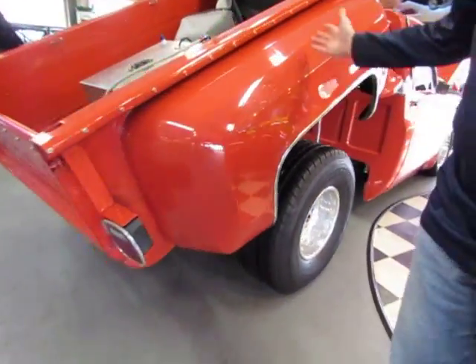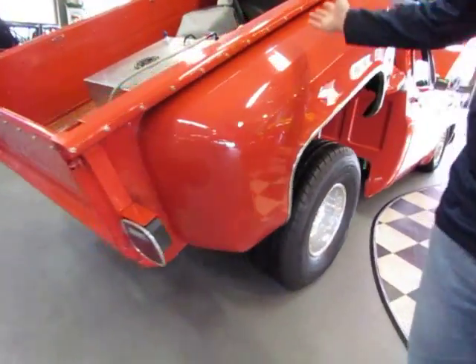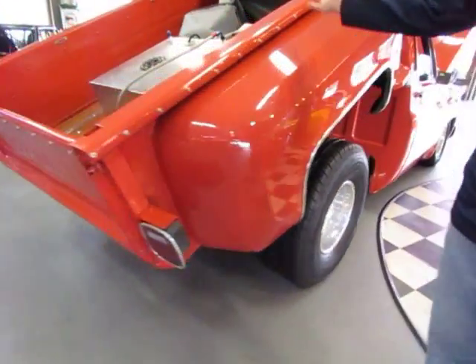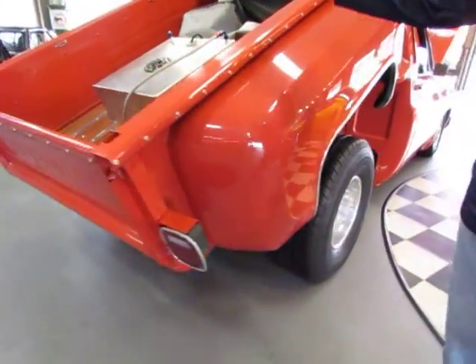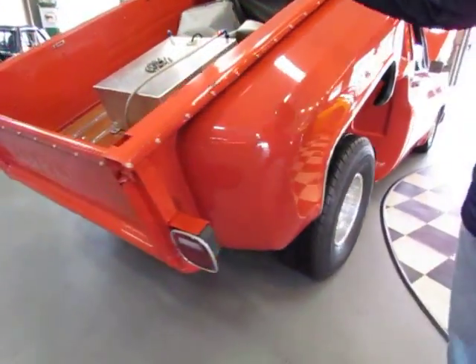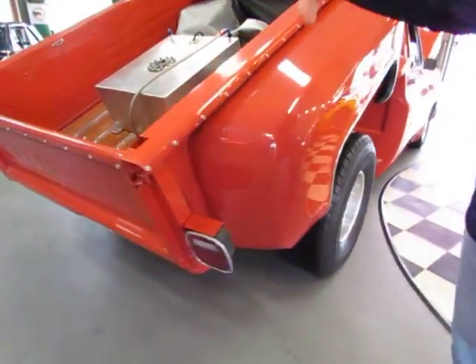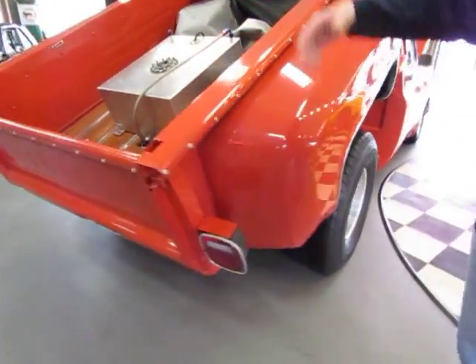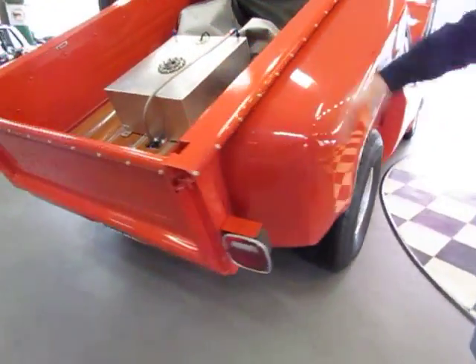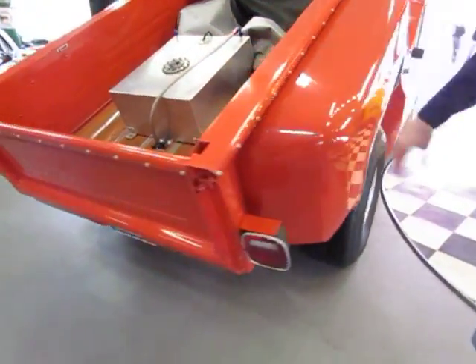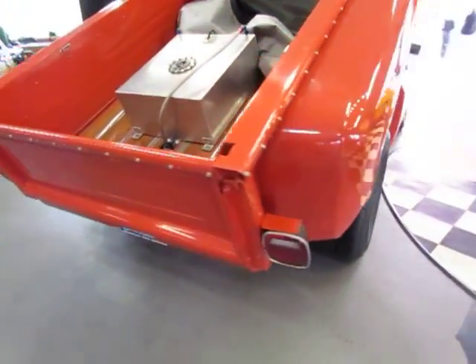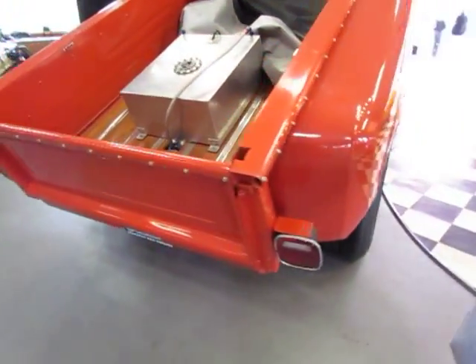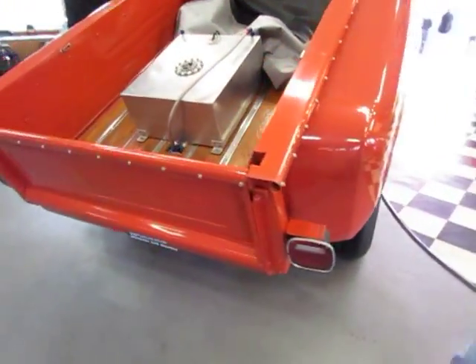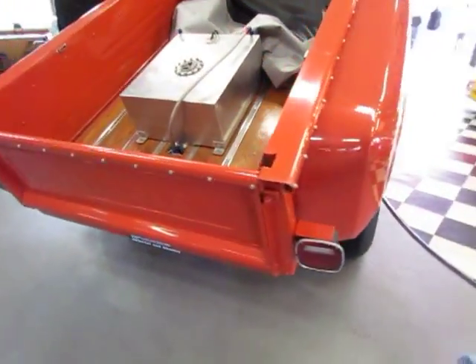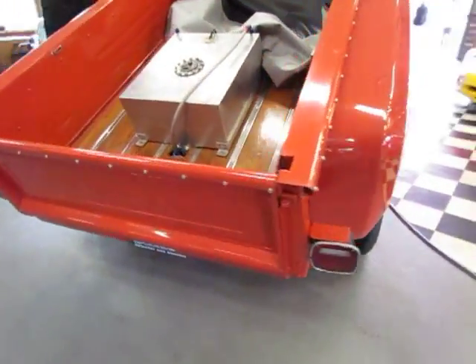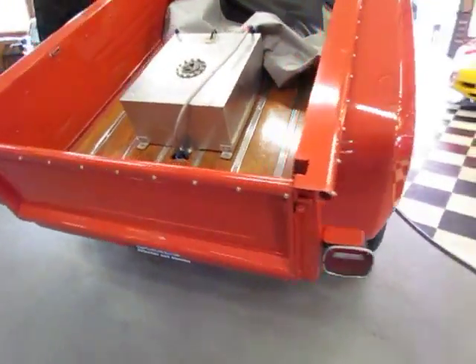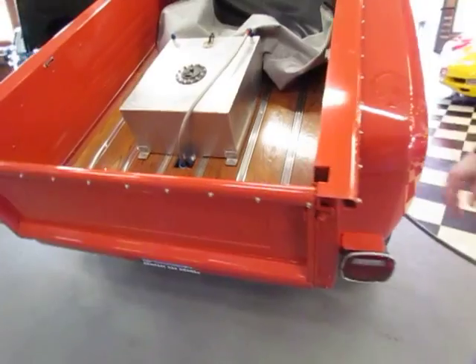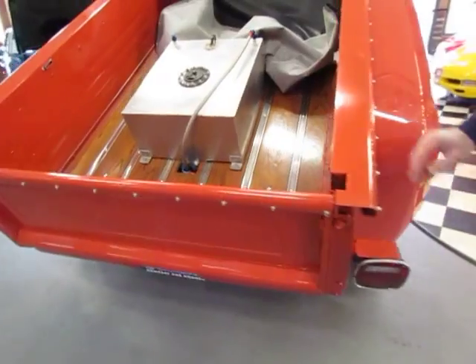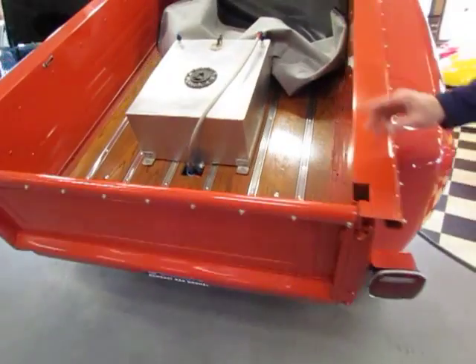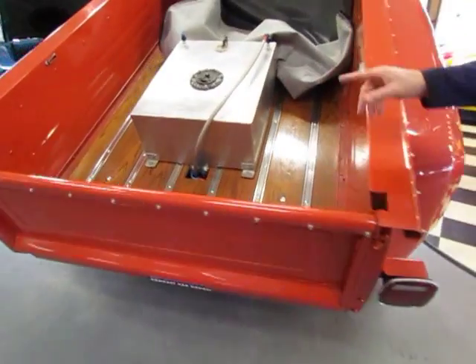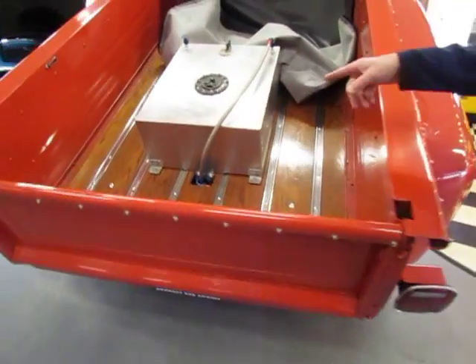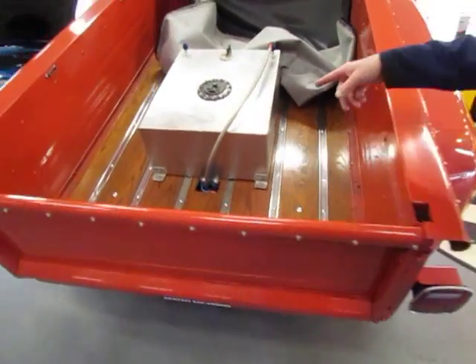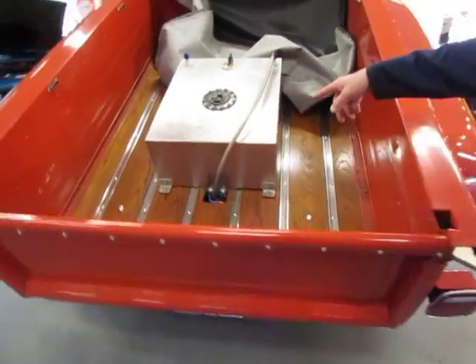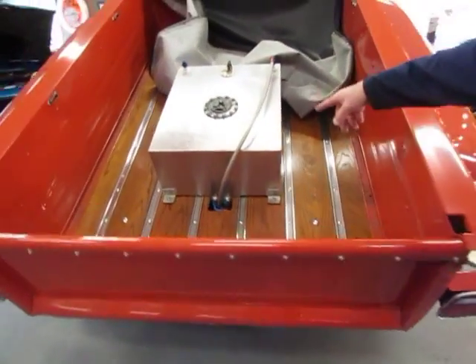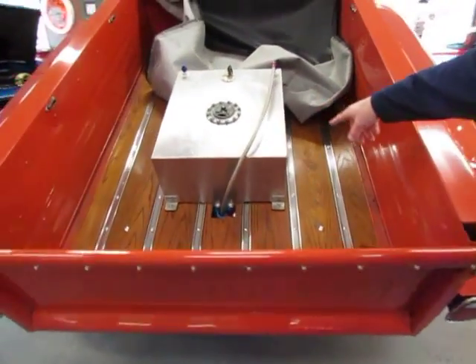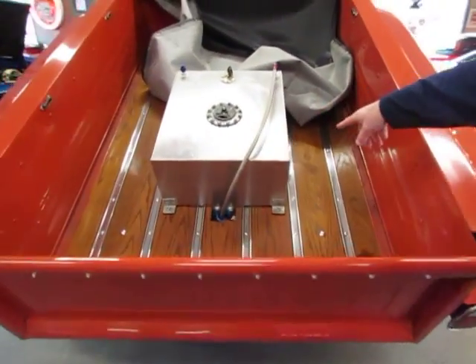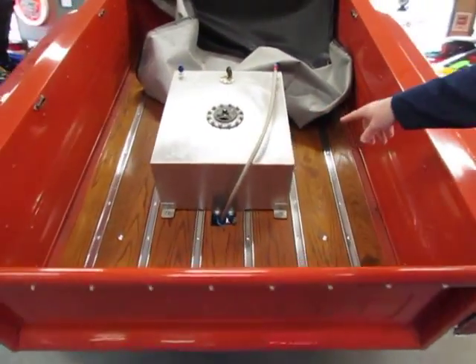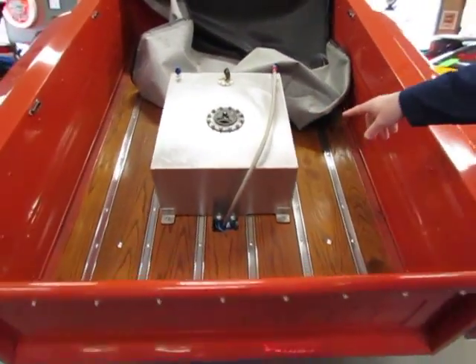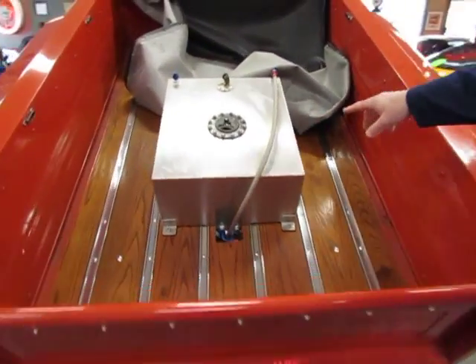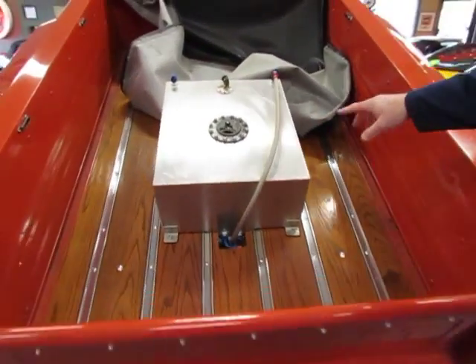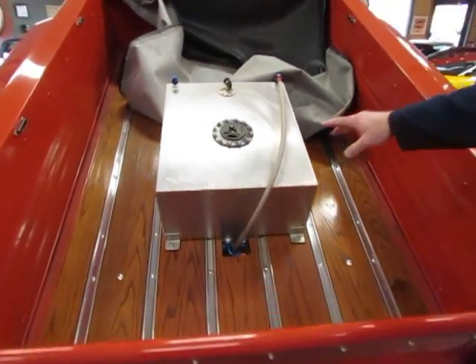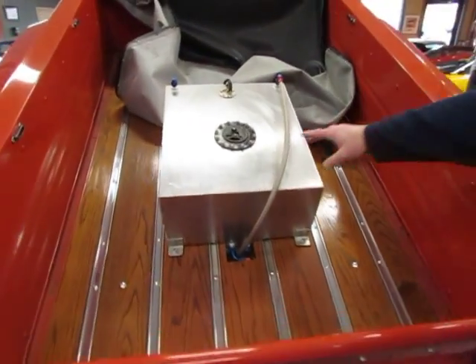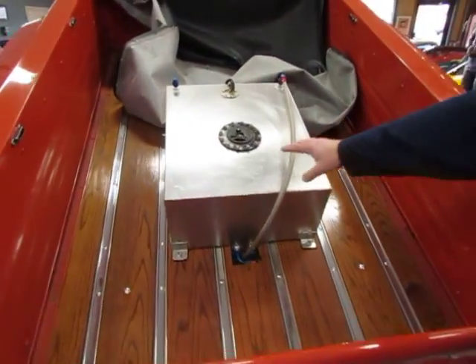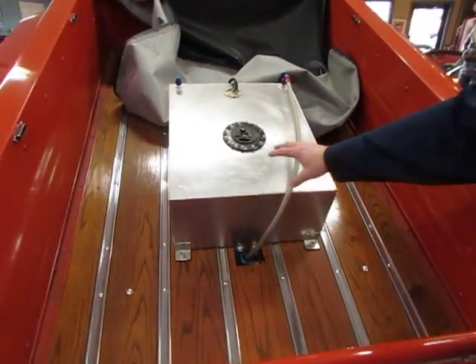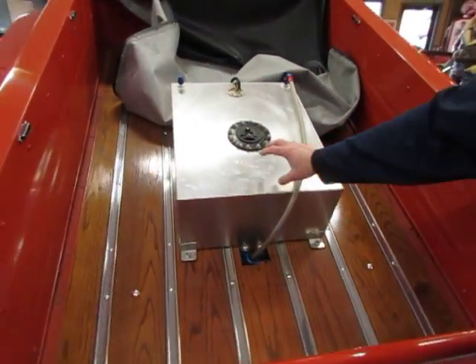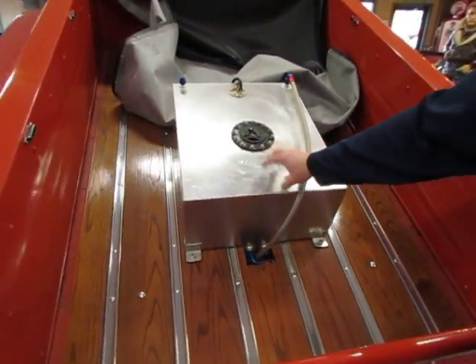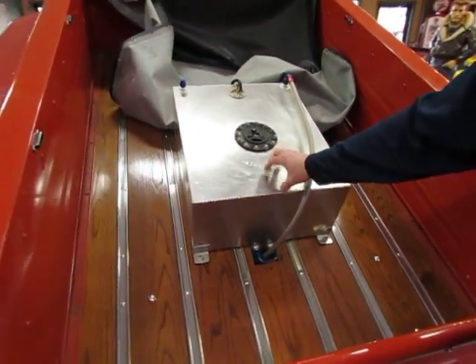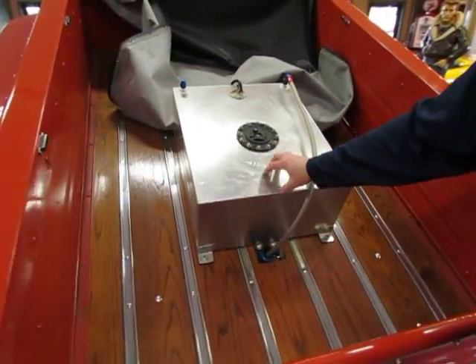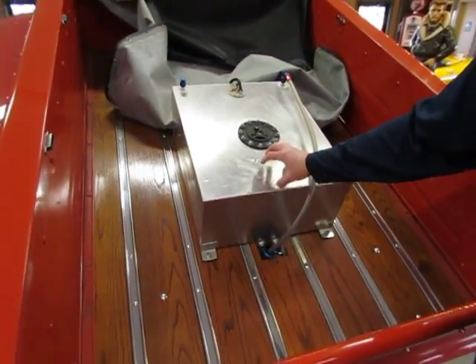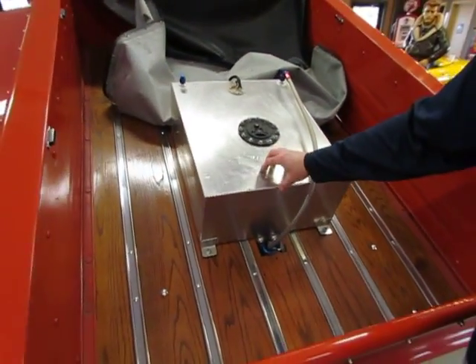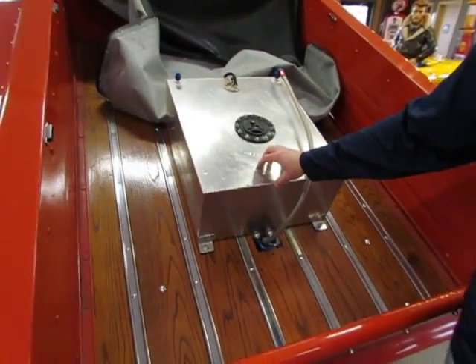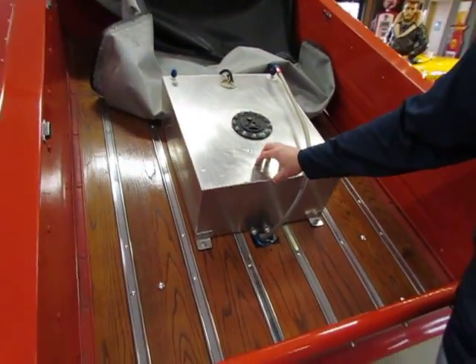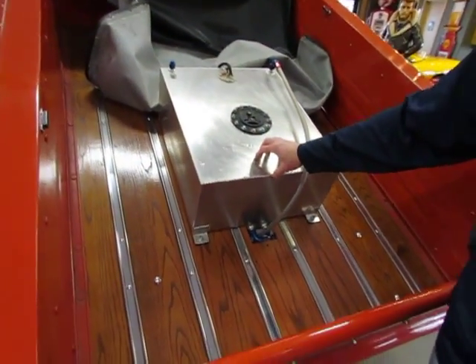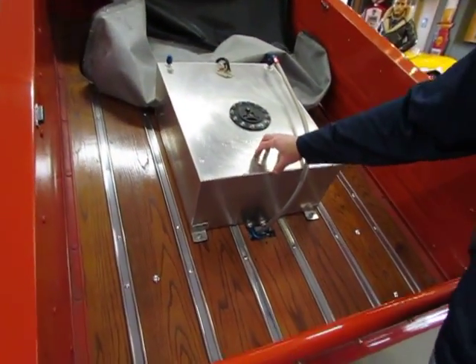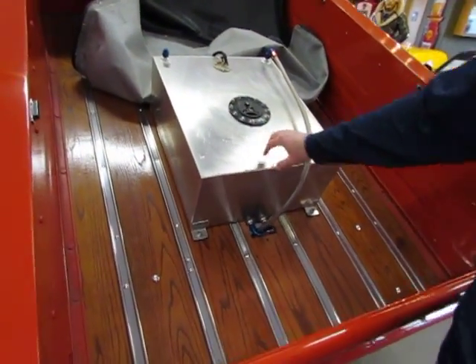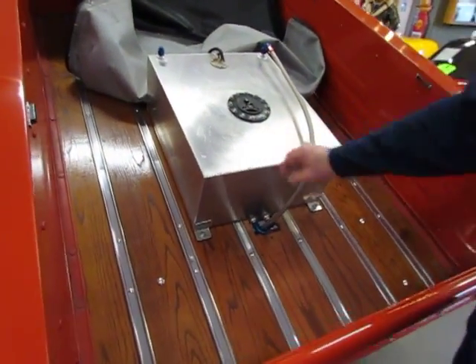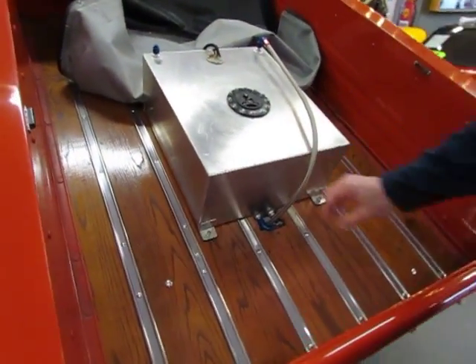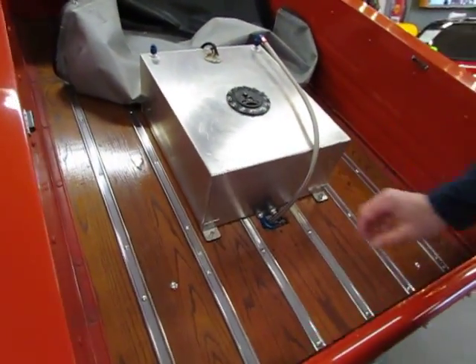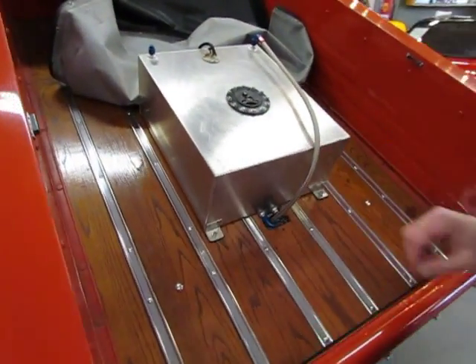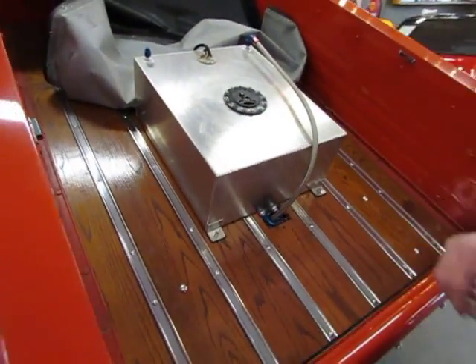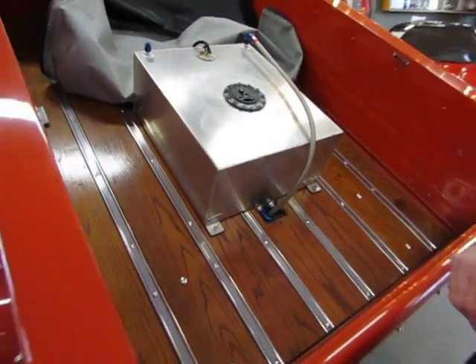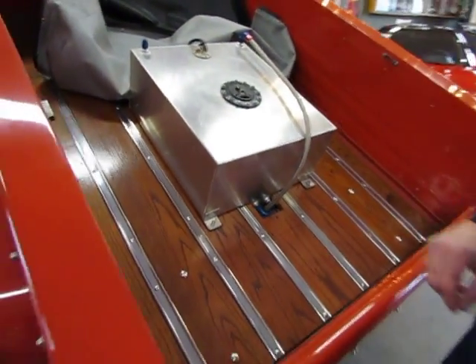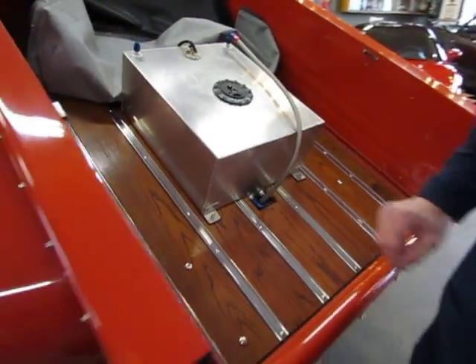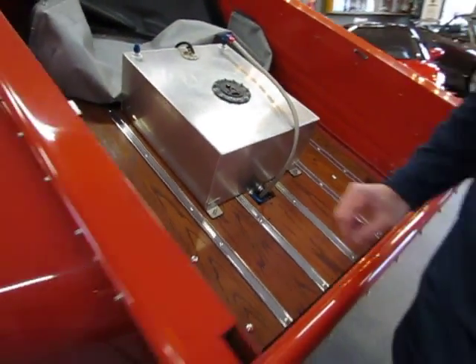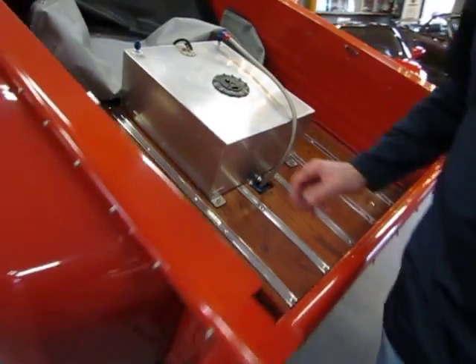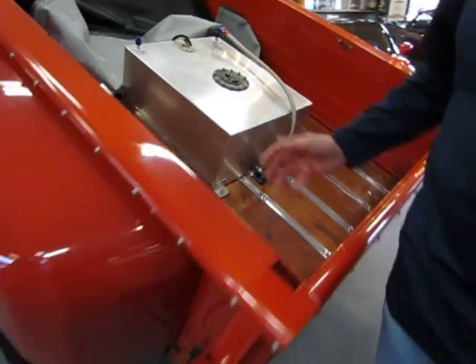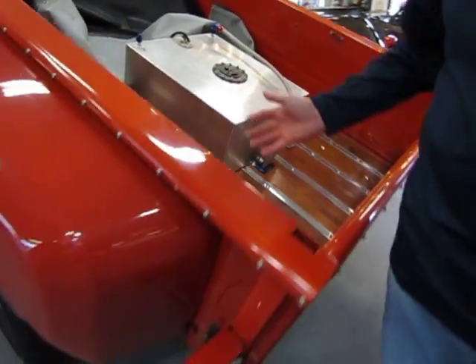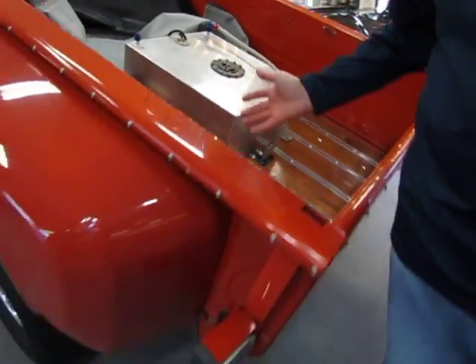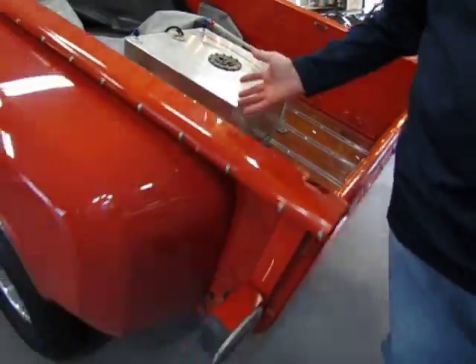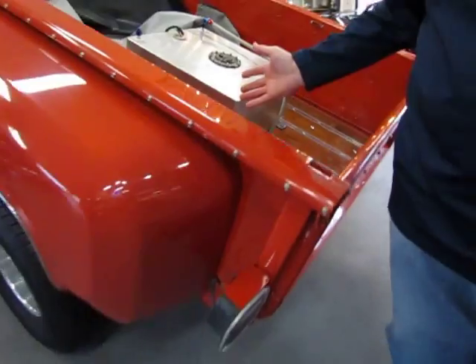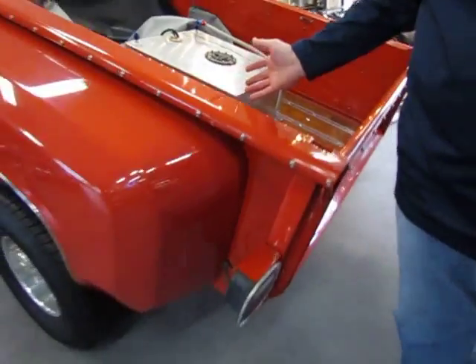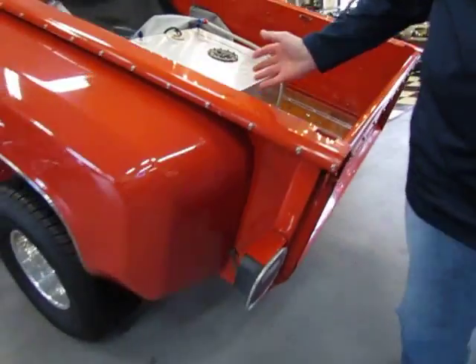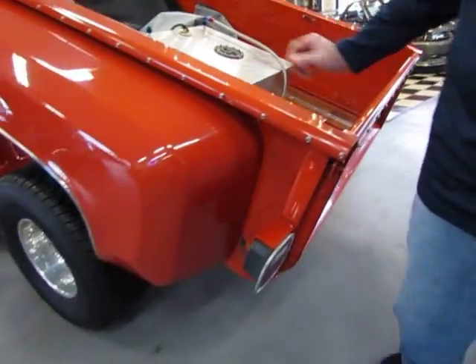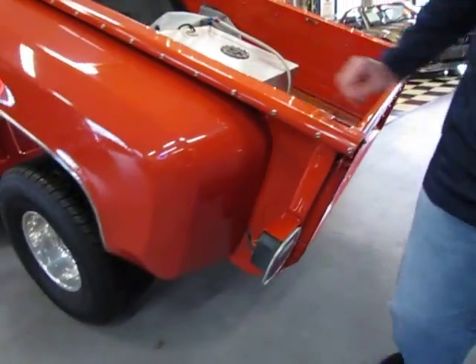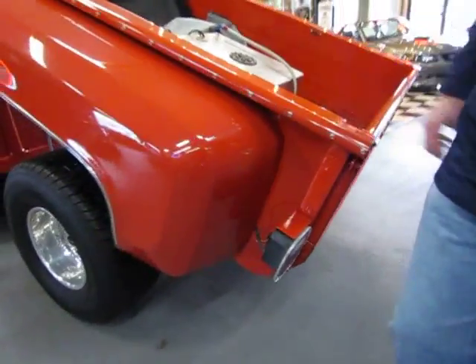Tilt bed. Fuel tank back here in the back of the bed — some people like or don't like.